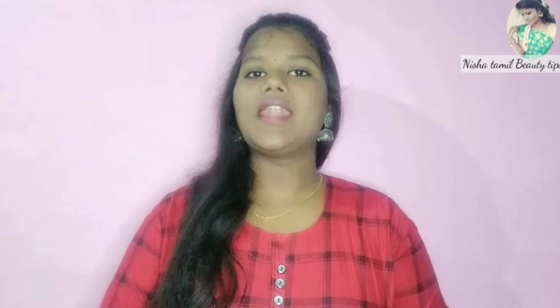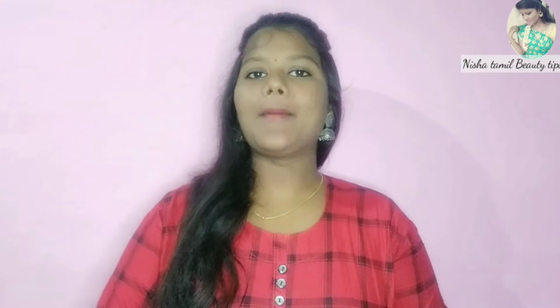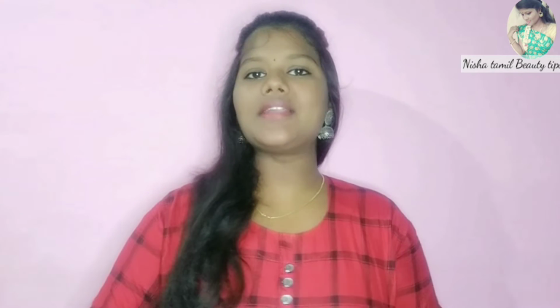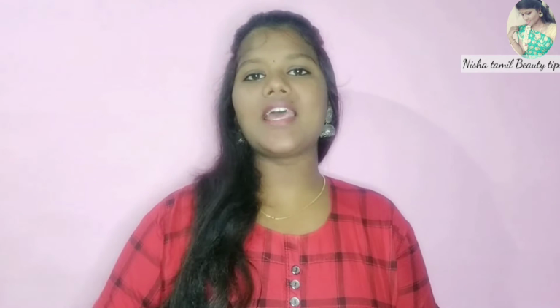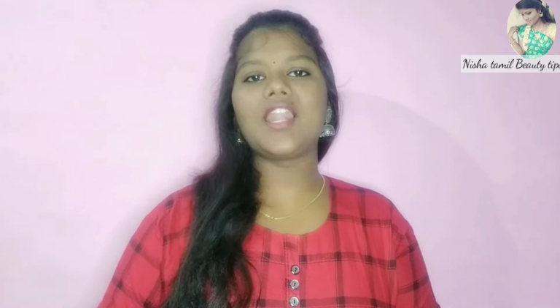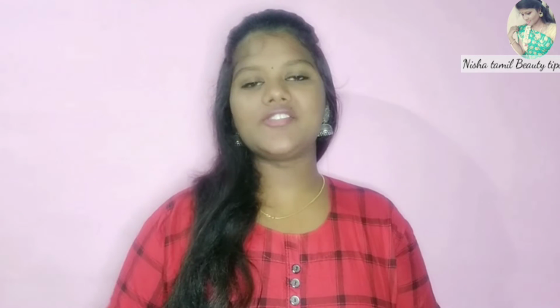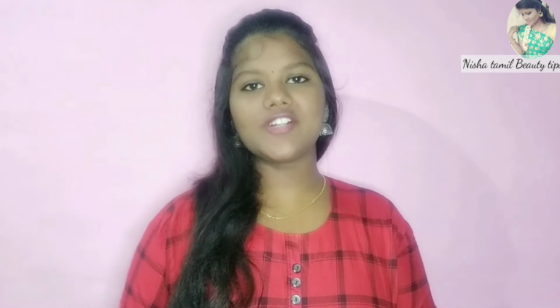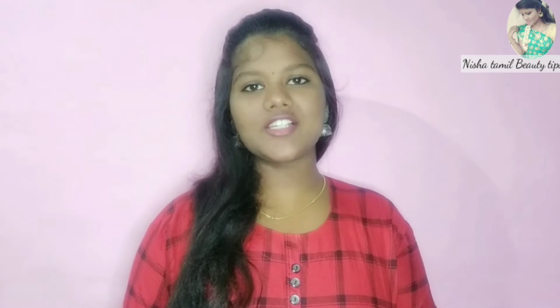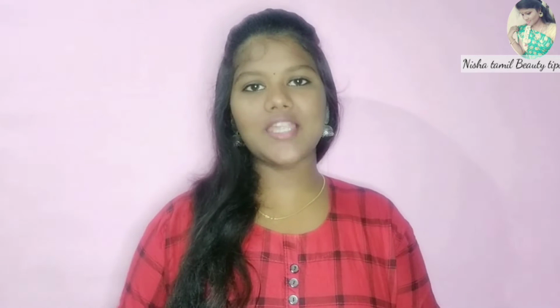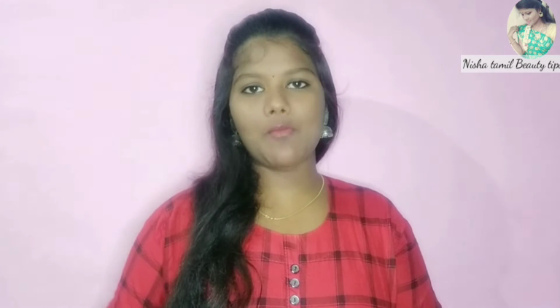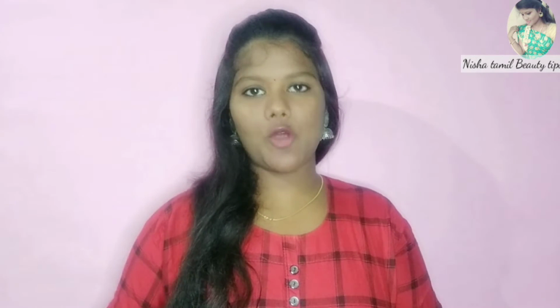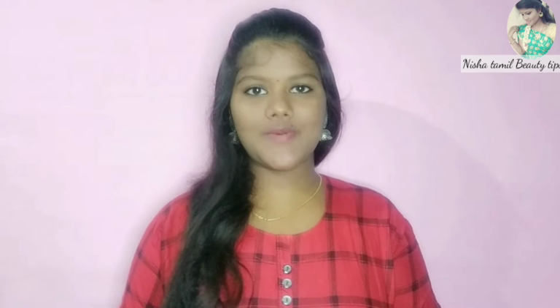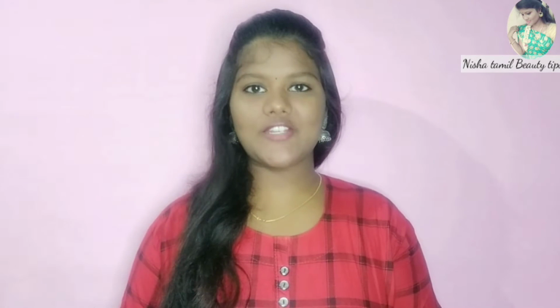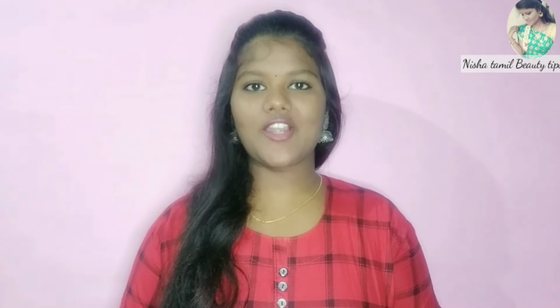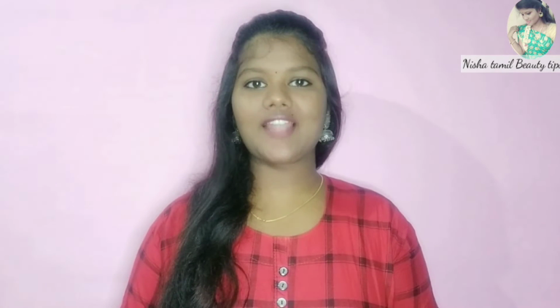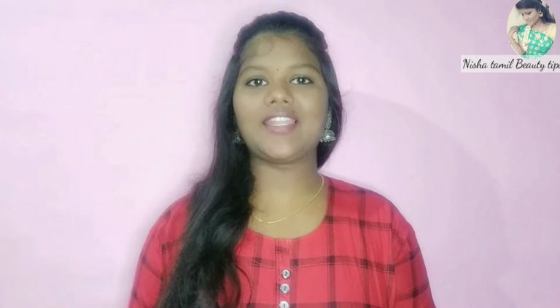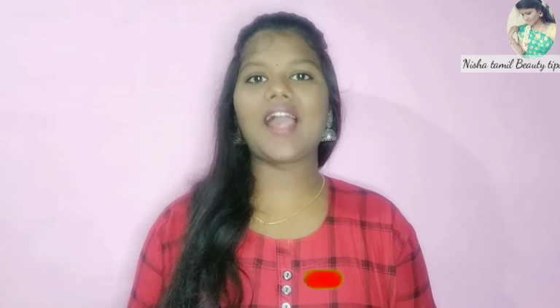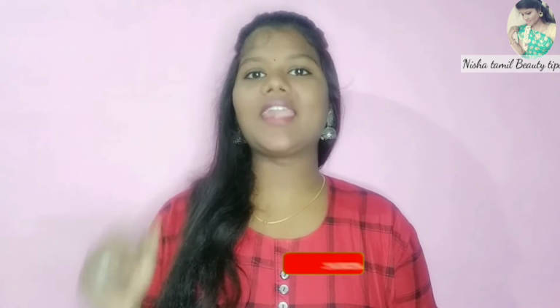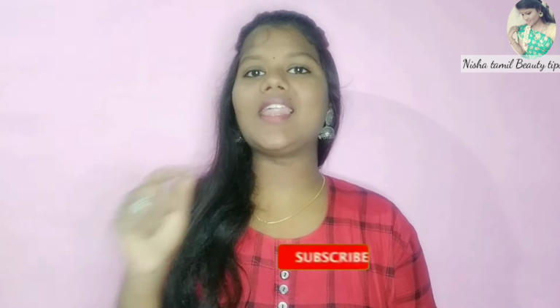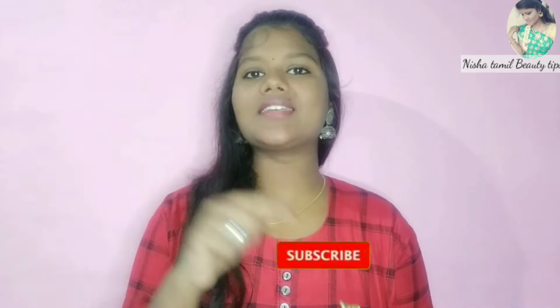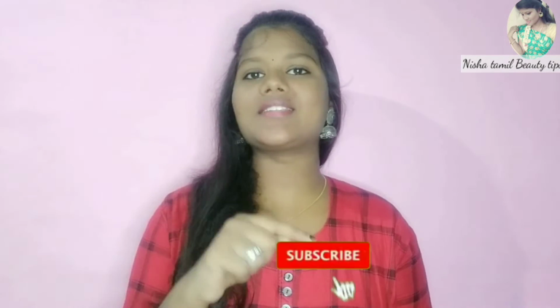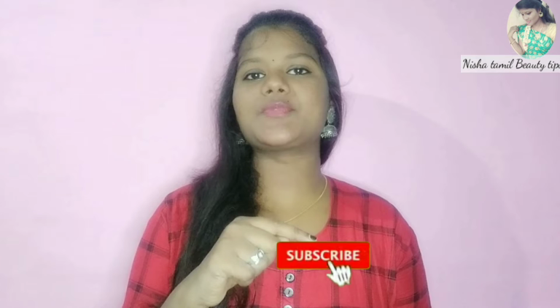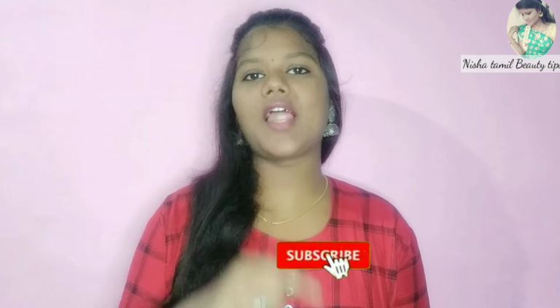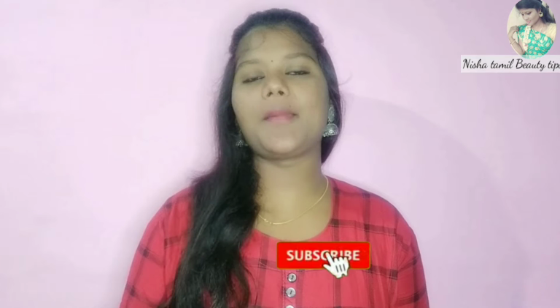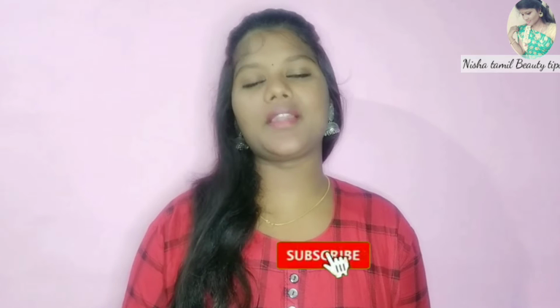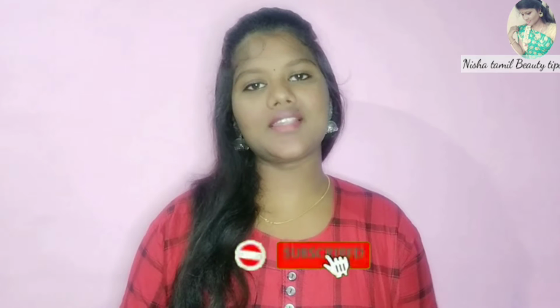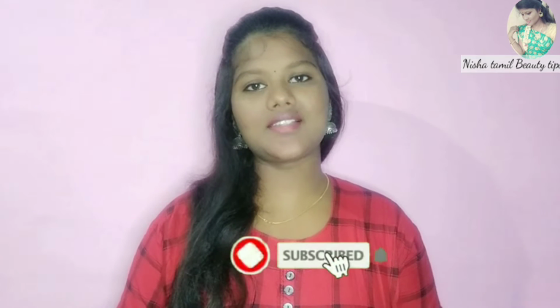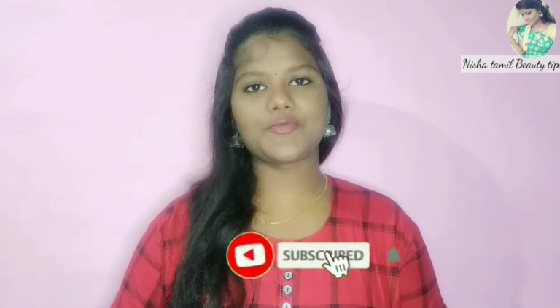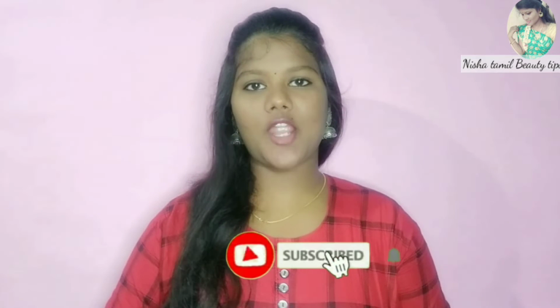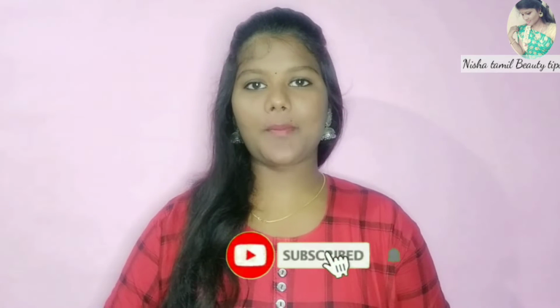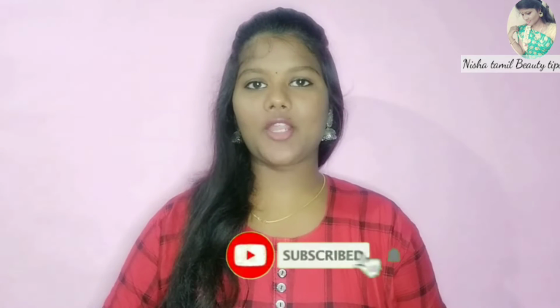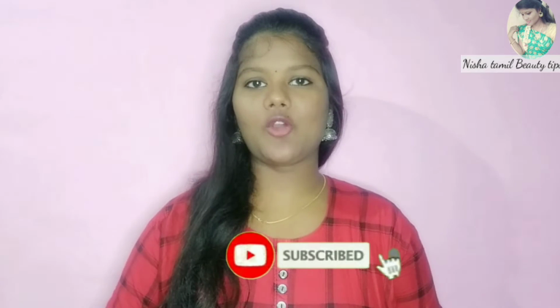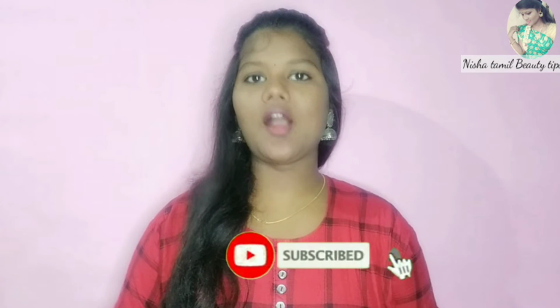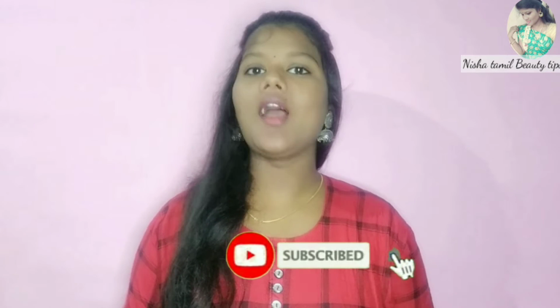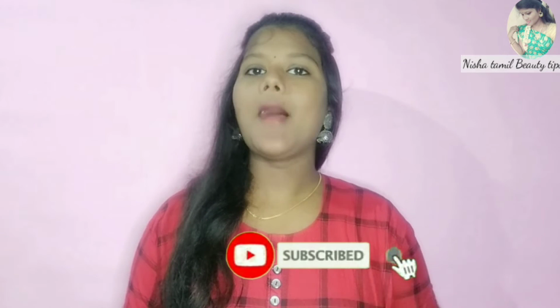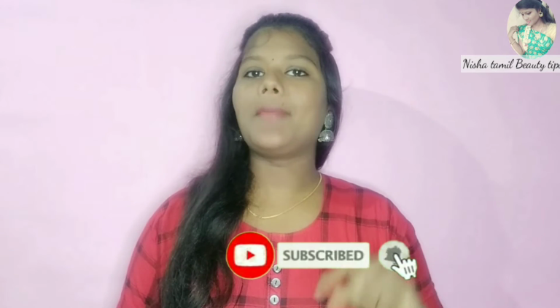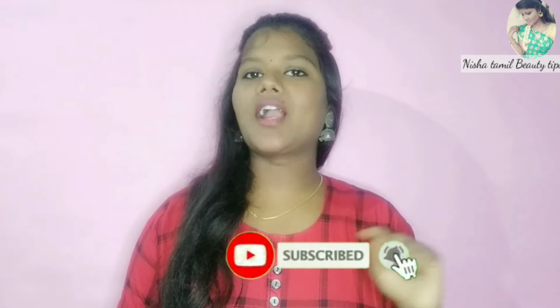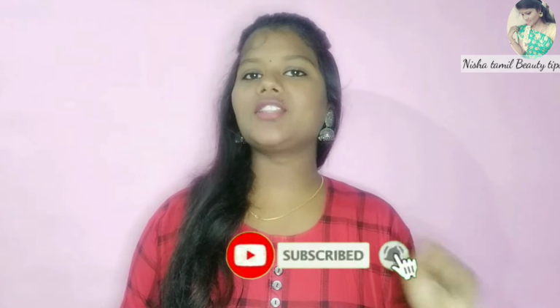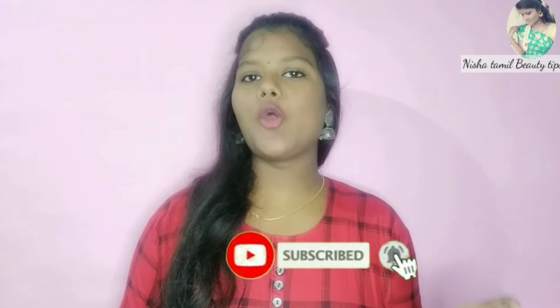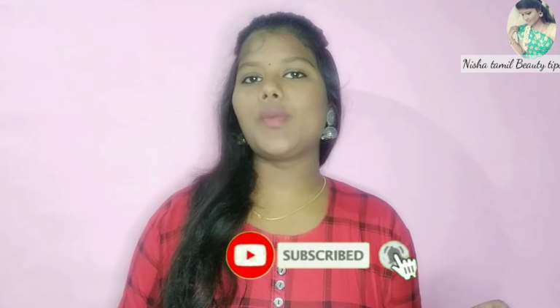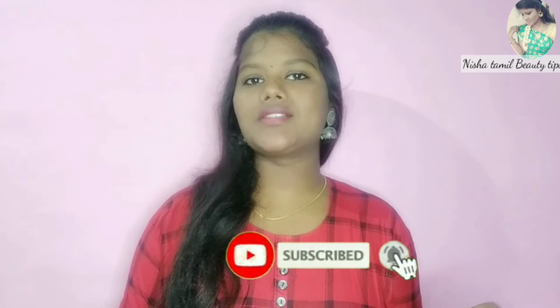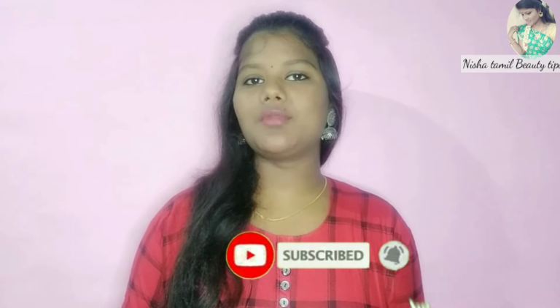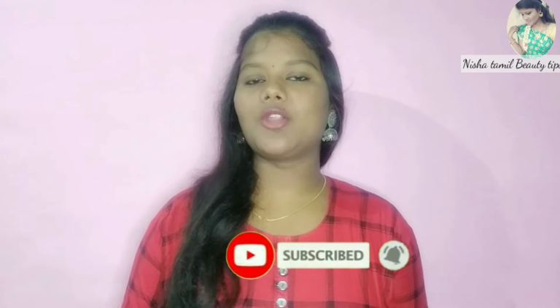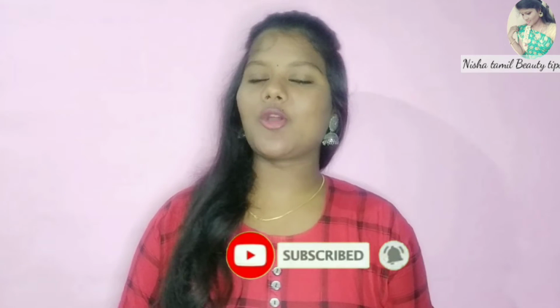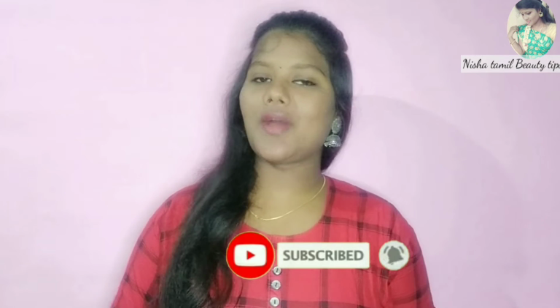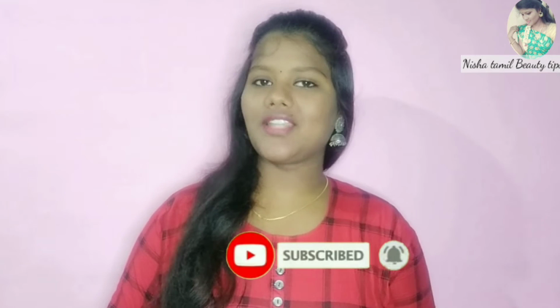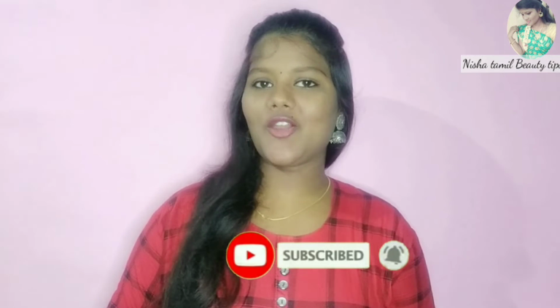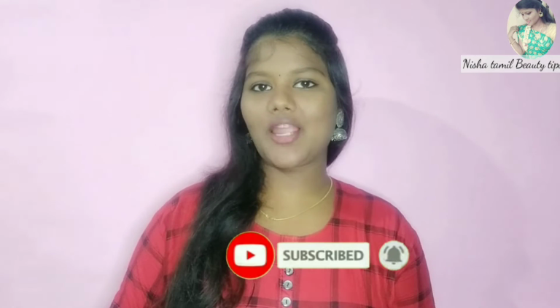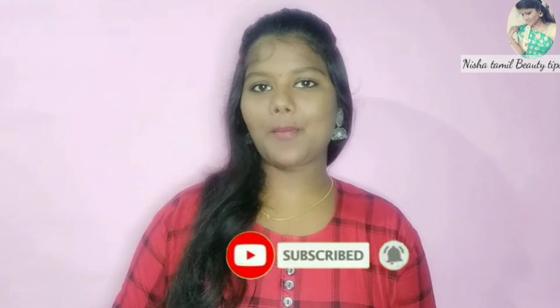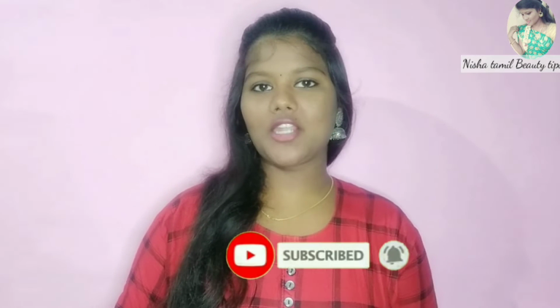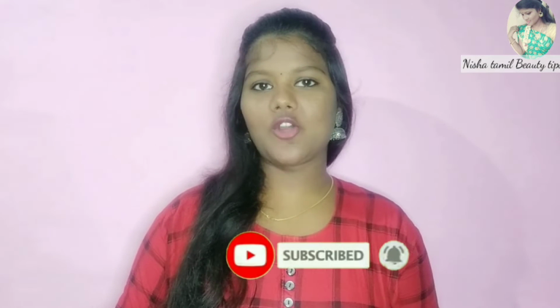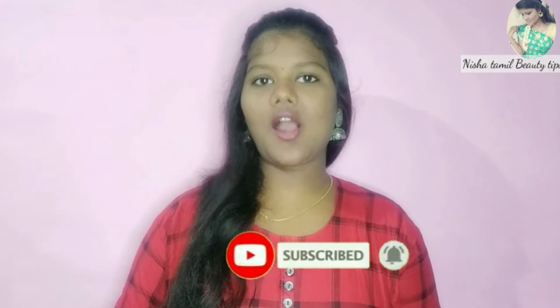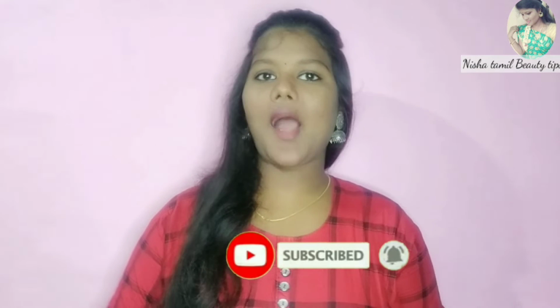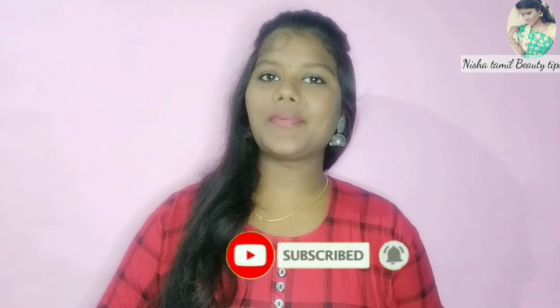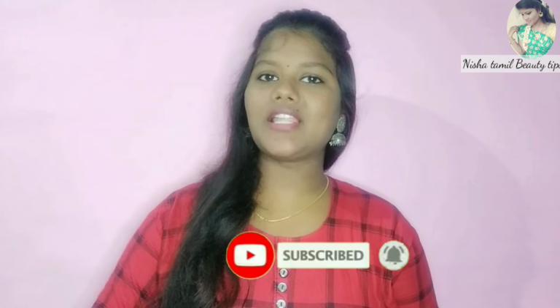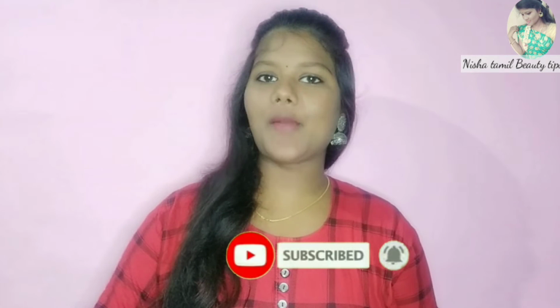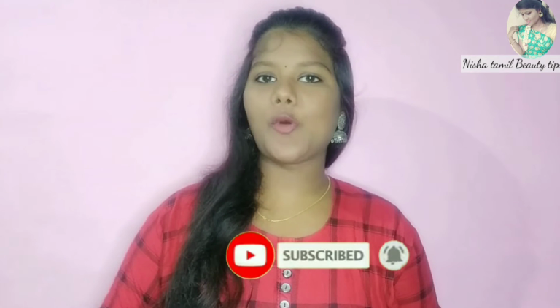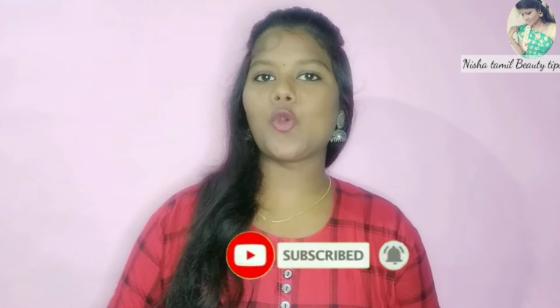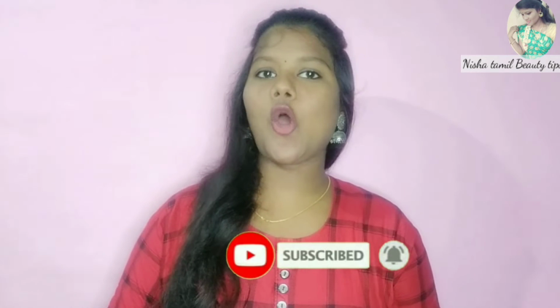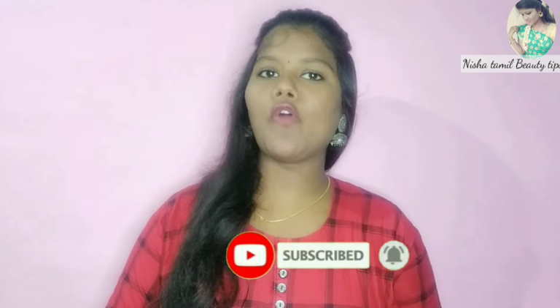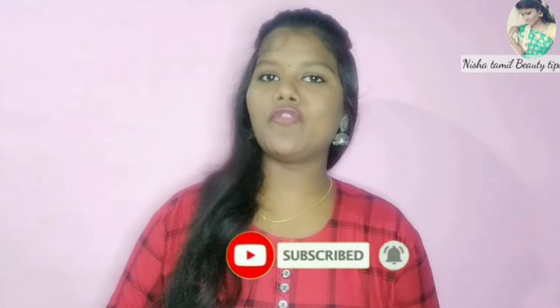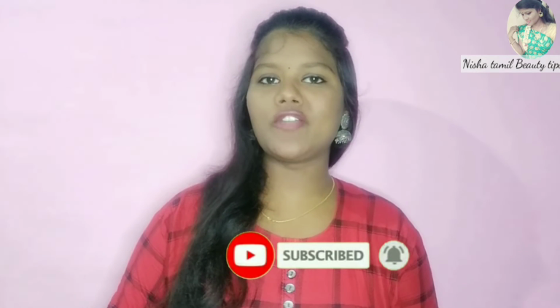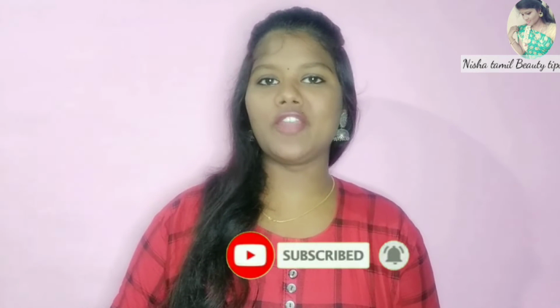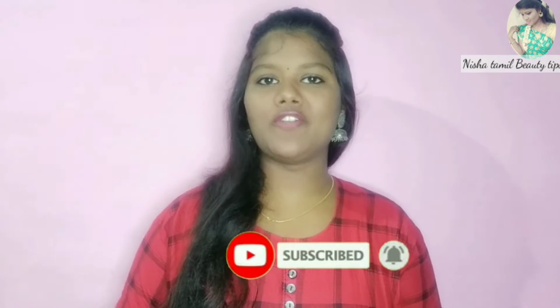If you watch our channel for the first time, subscribe to our channel and click on the bell icon. If you like the video, please click on the bell icon.